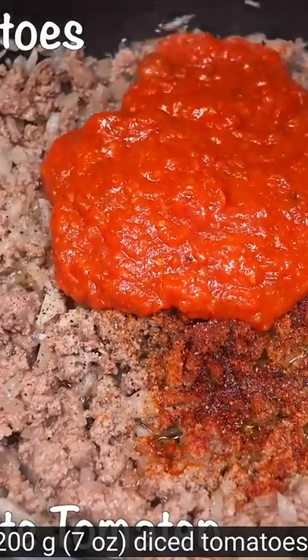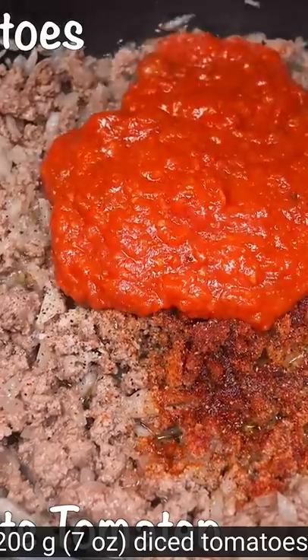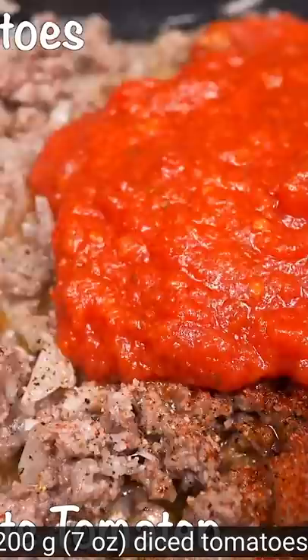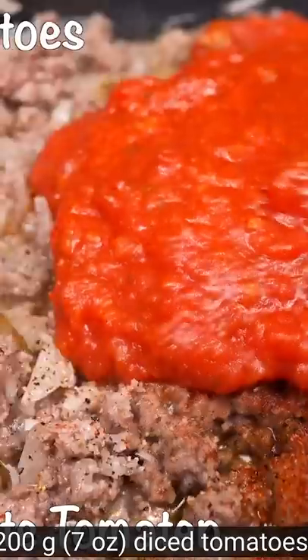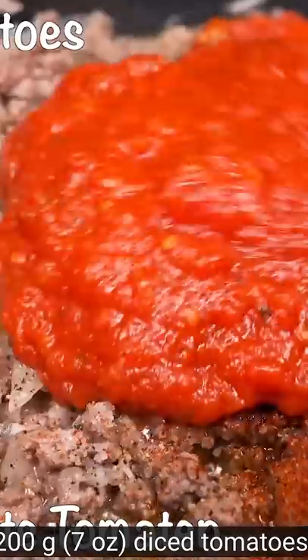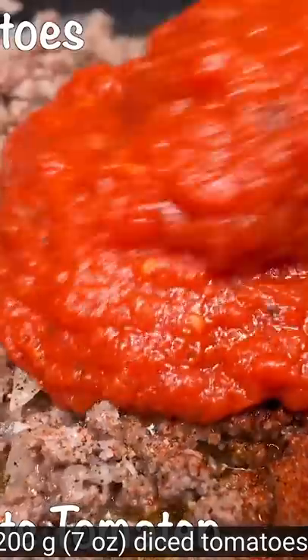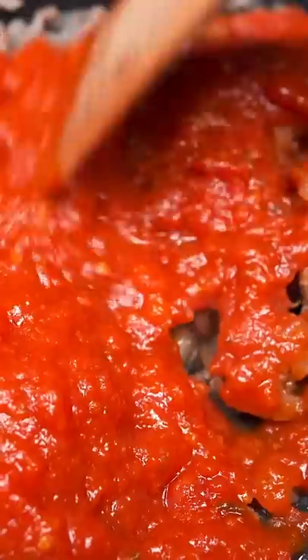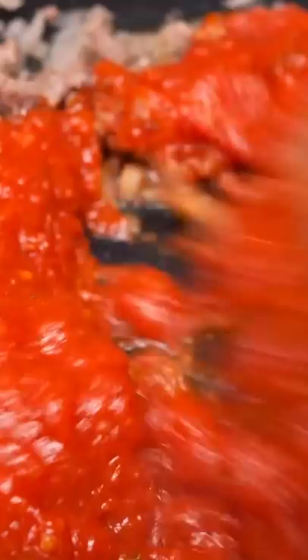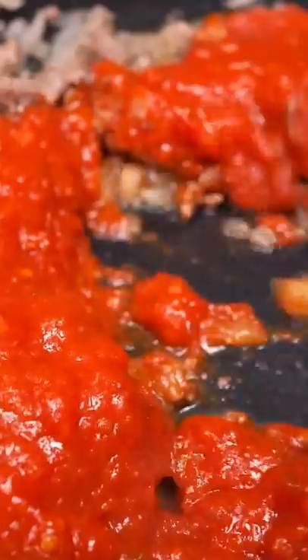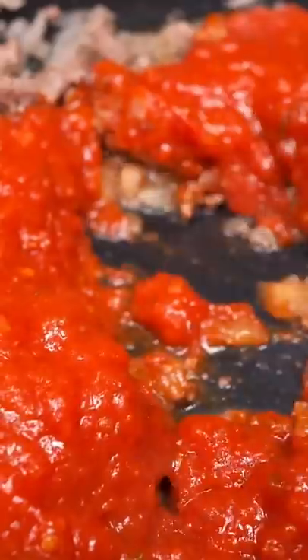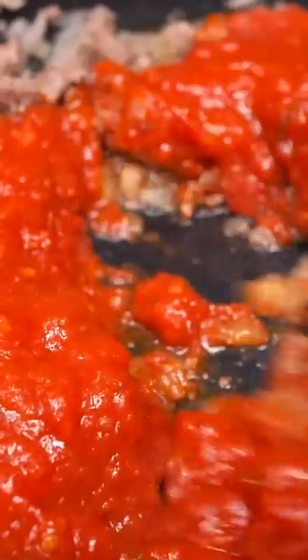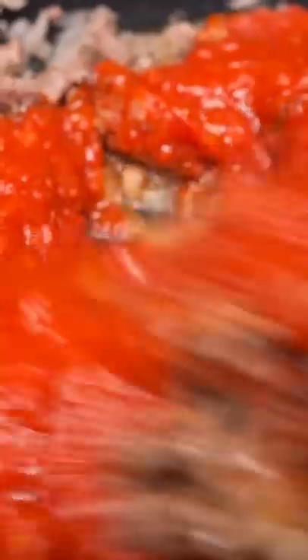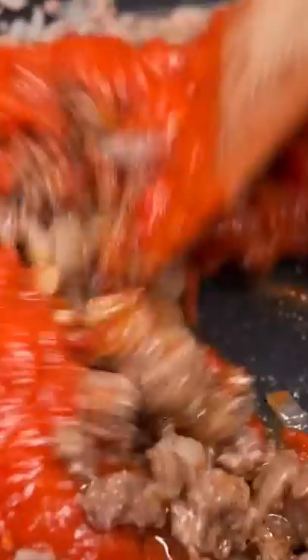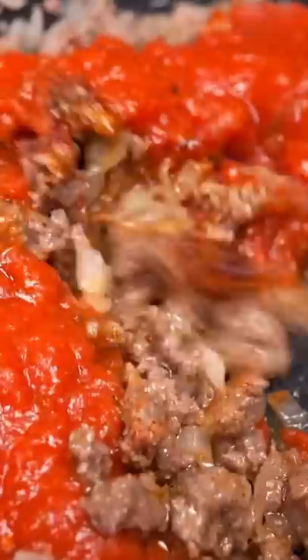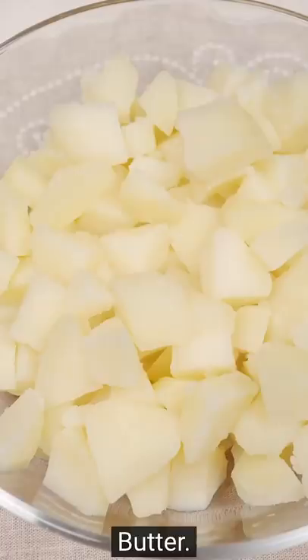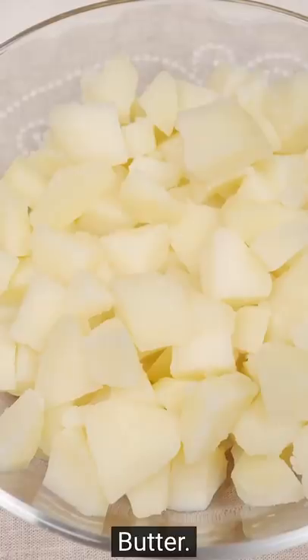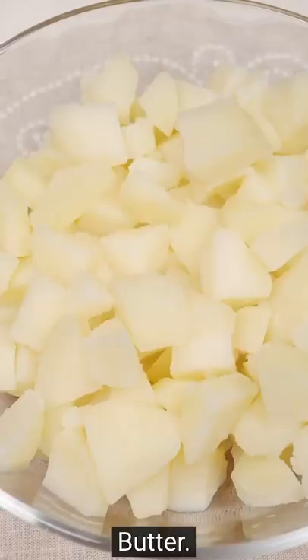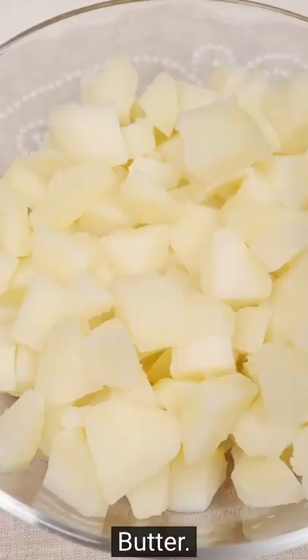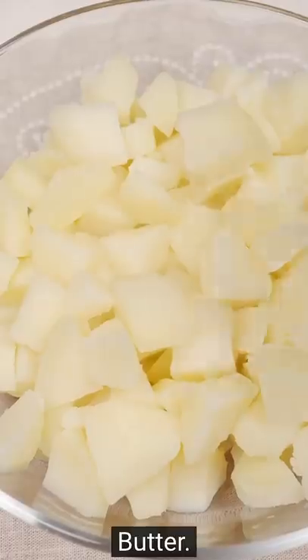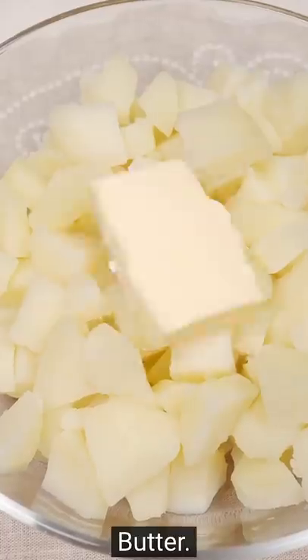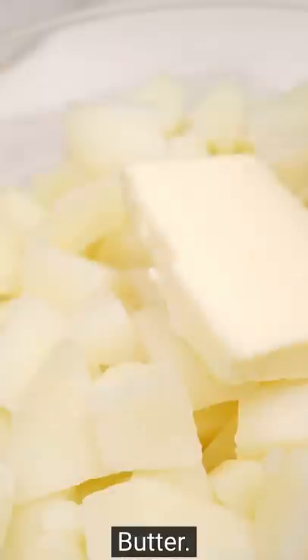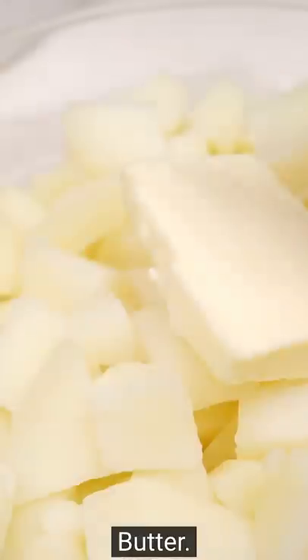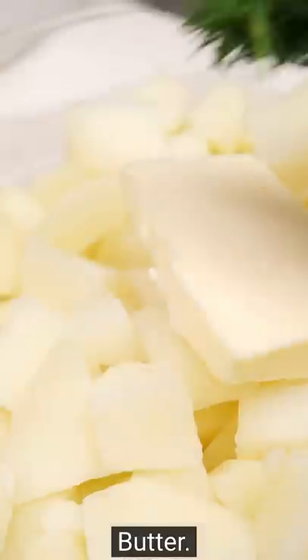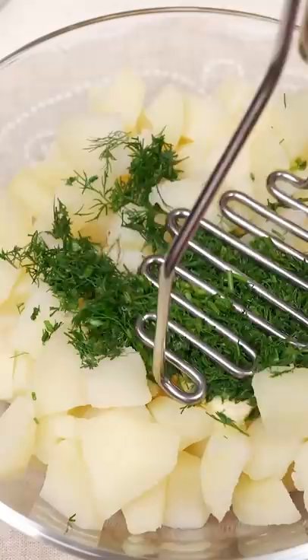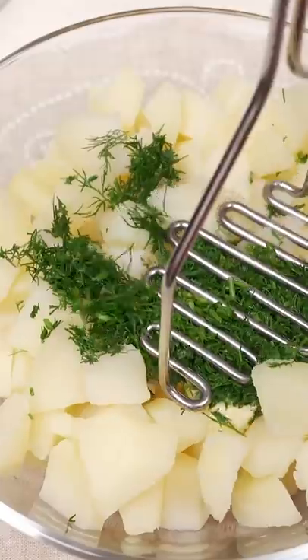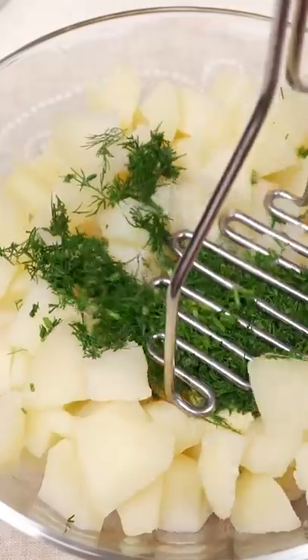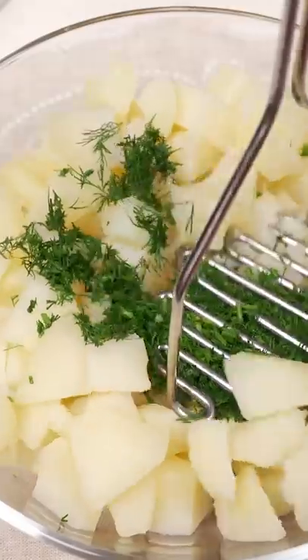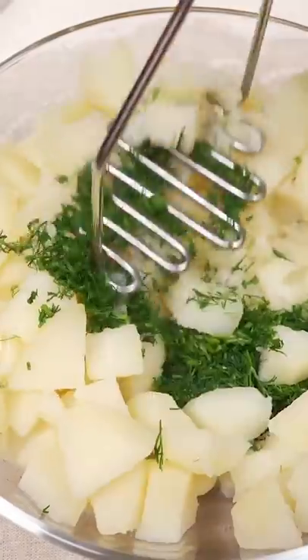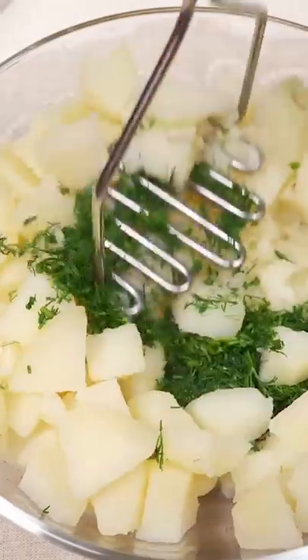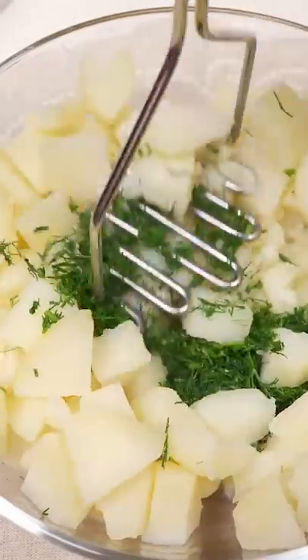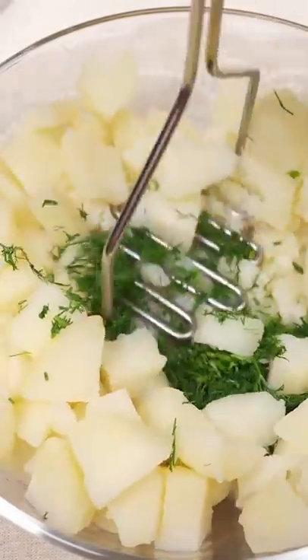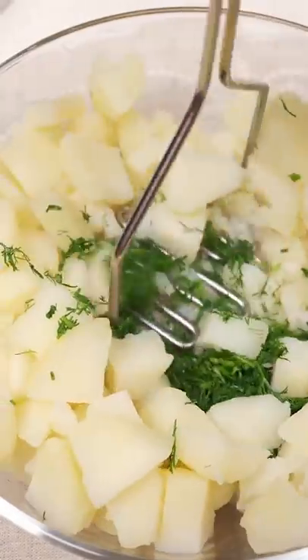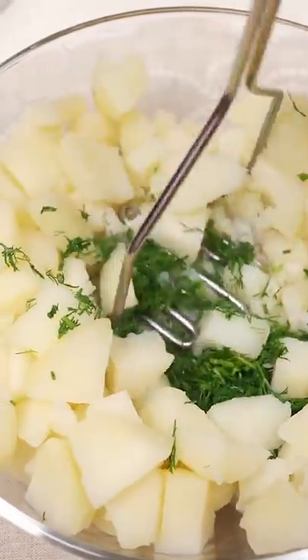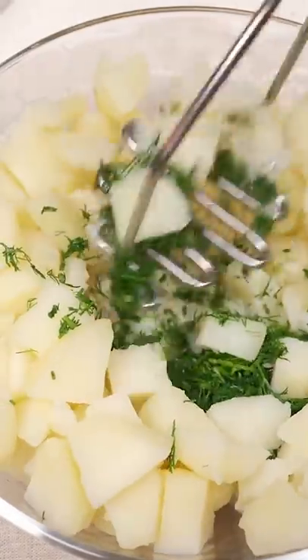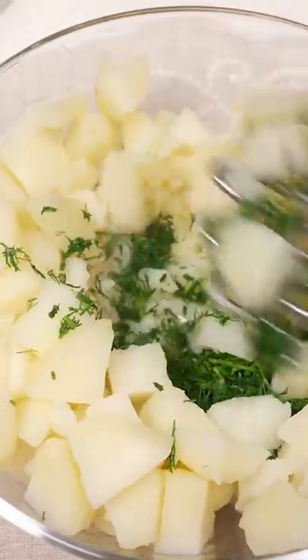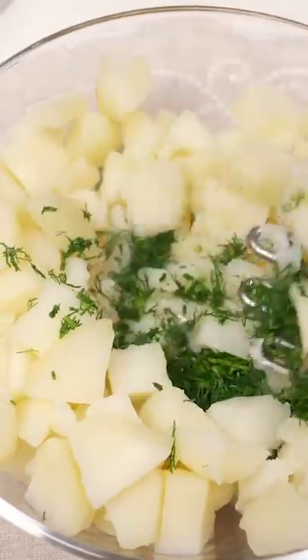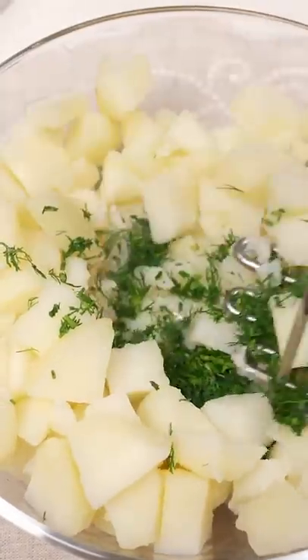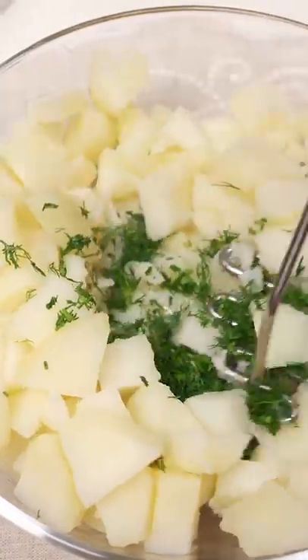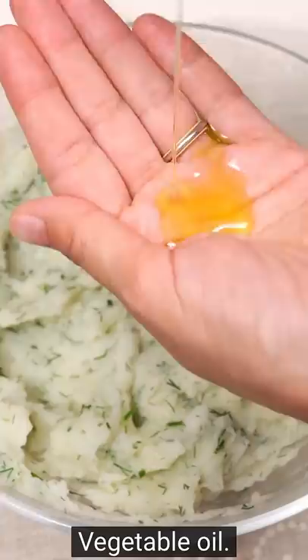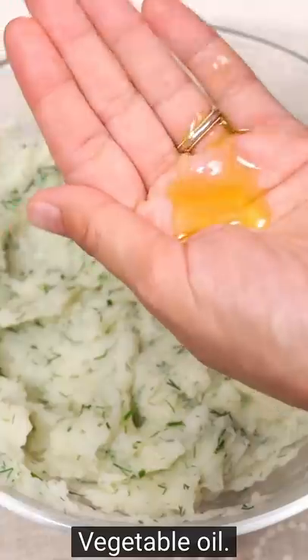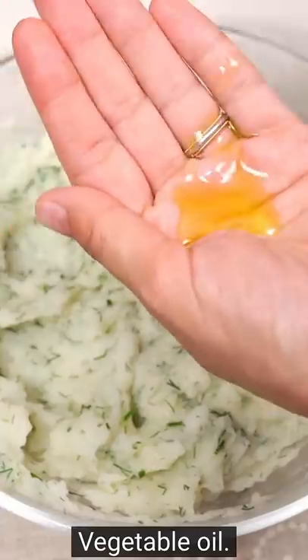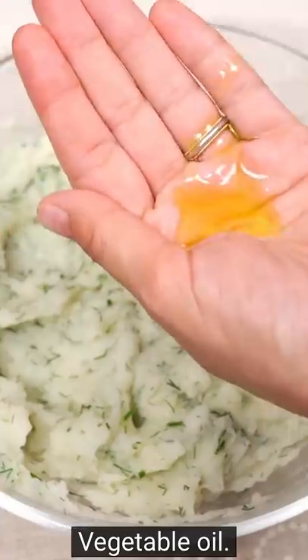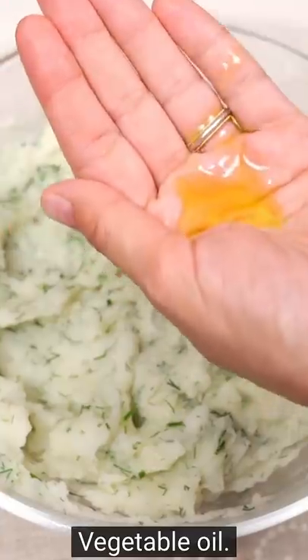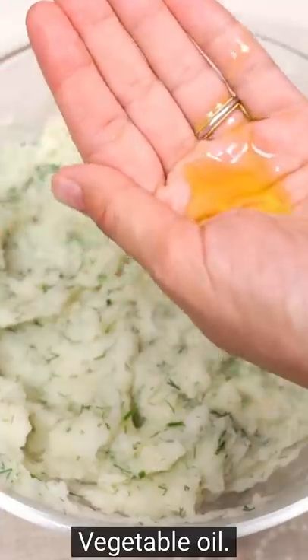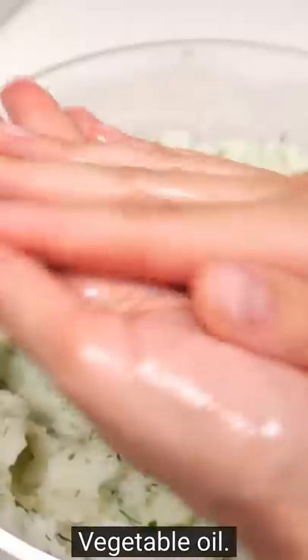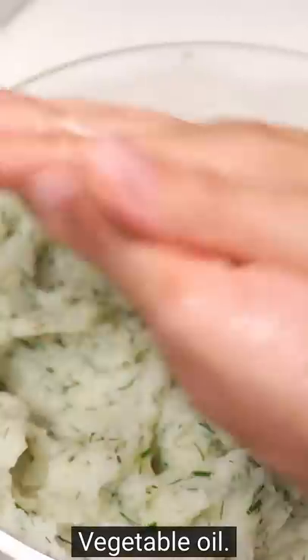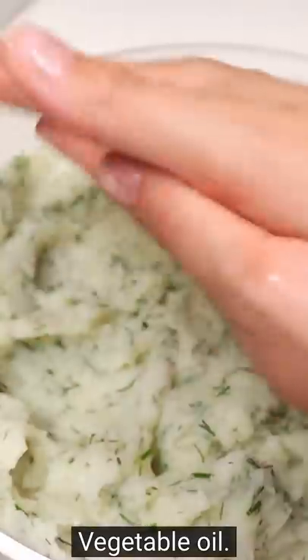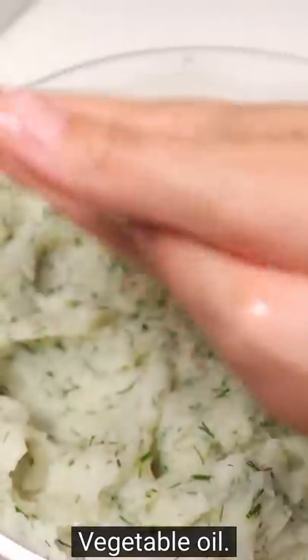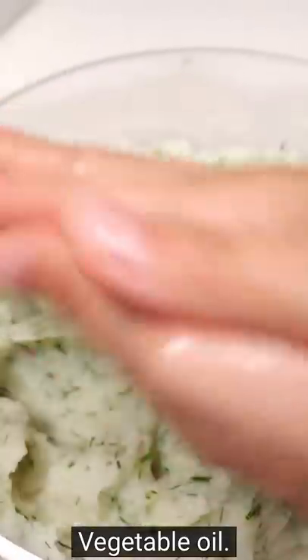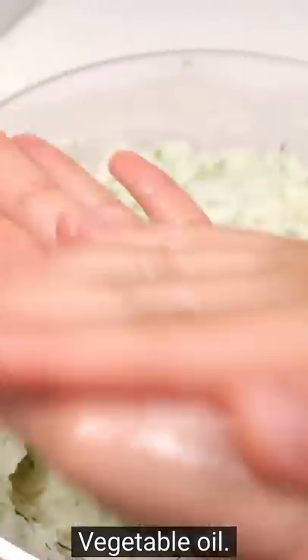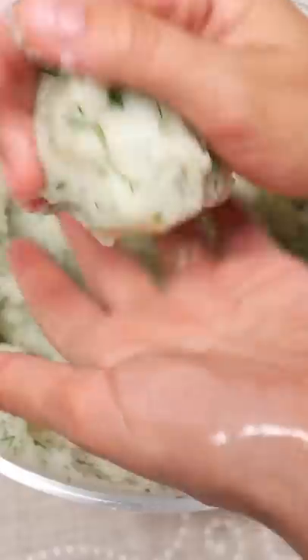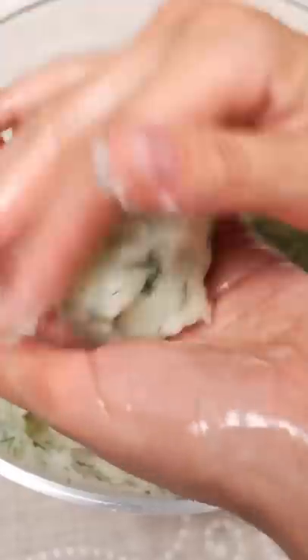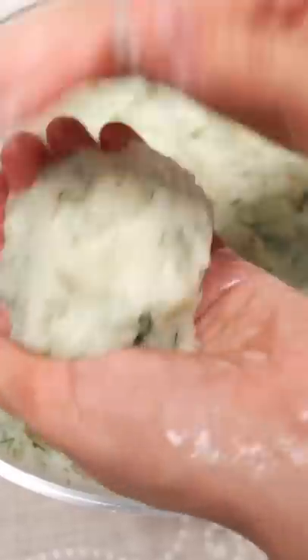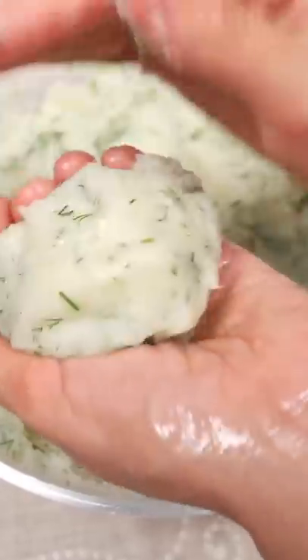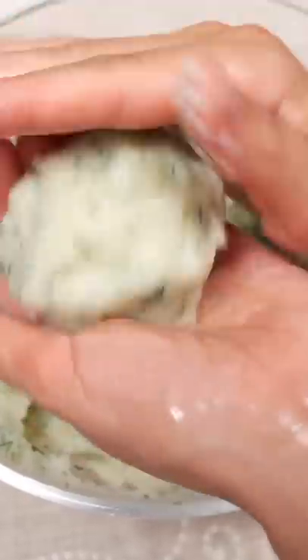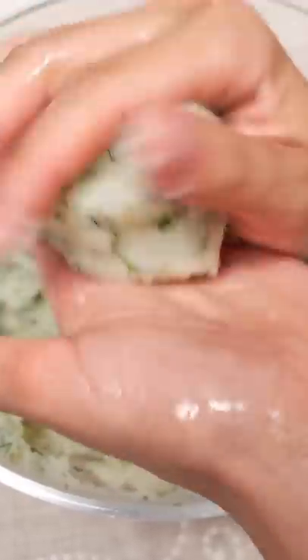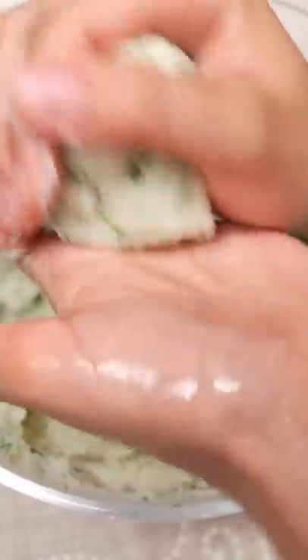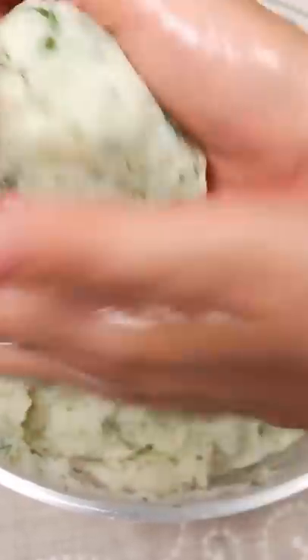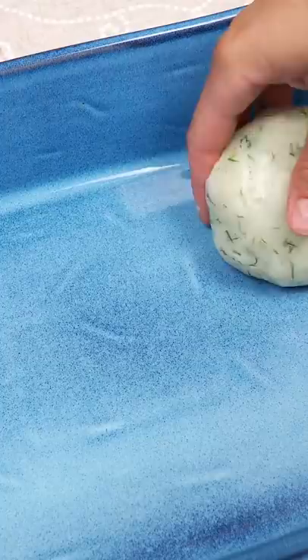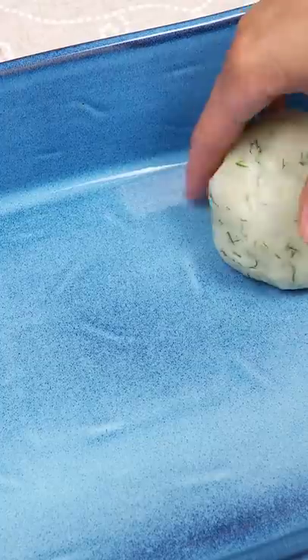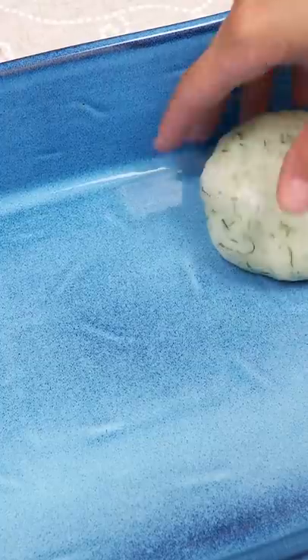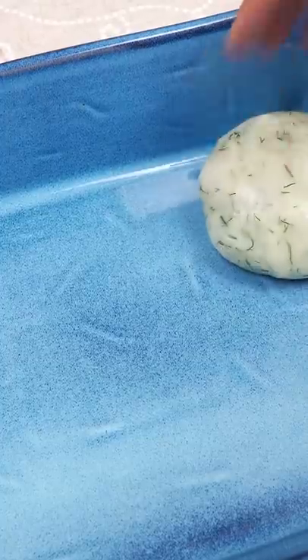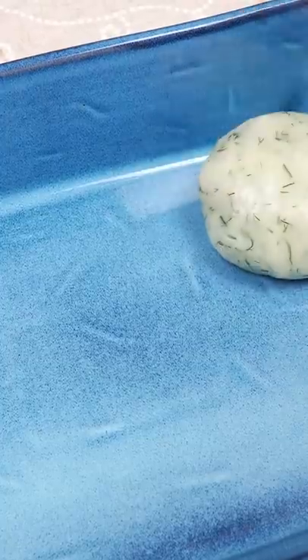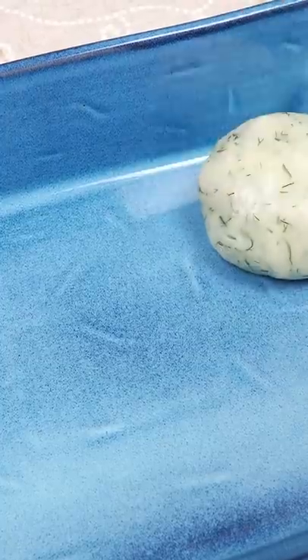7 ounce diced tomatoes. Potatoes, butter, dill — mash them bad boys up. Vegetable oil in hand, make them into a ball, into a pan.